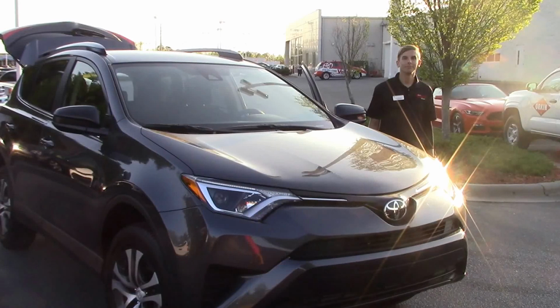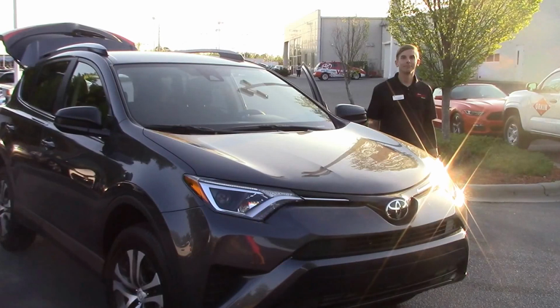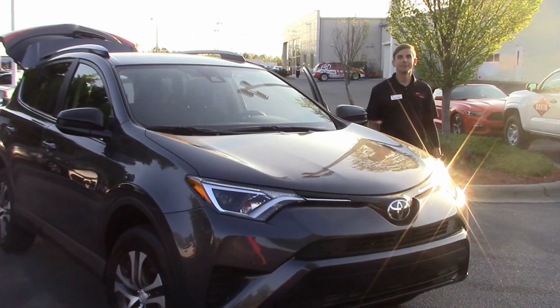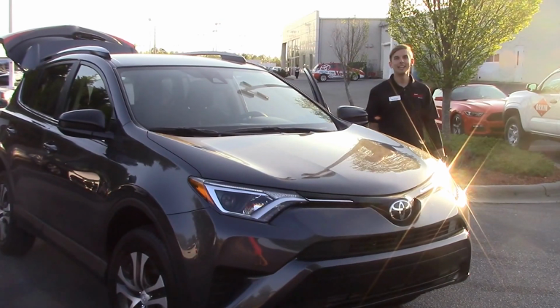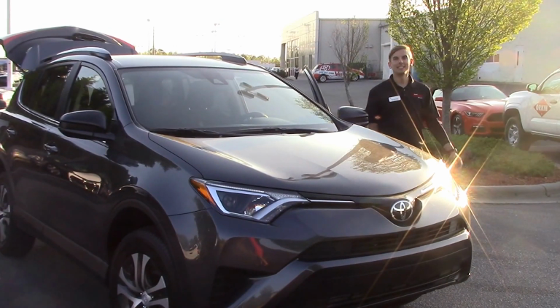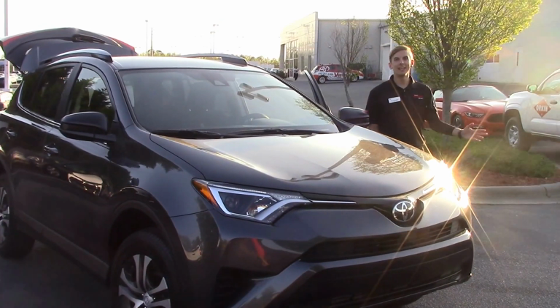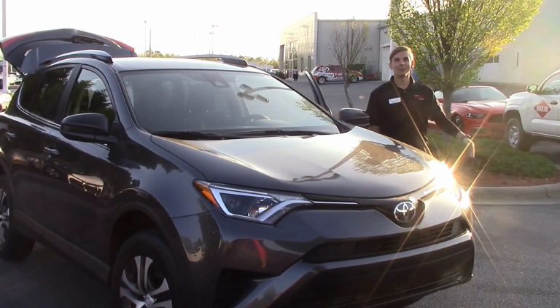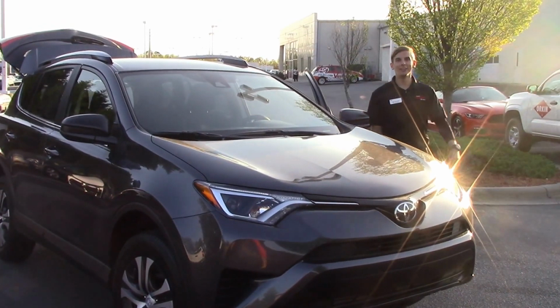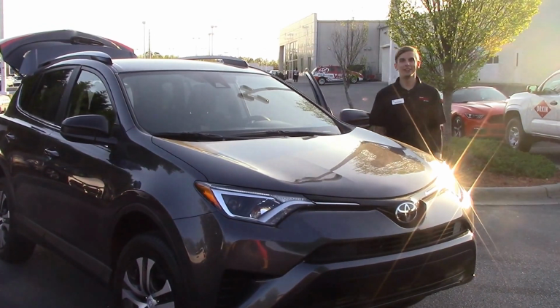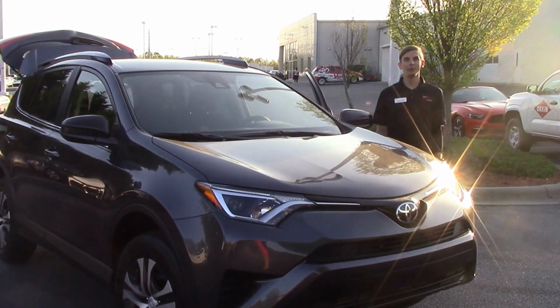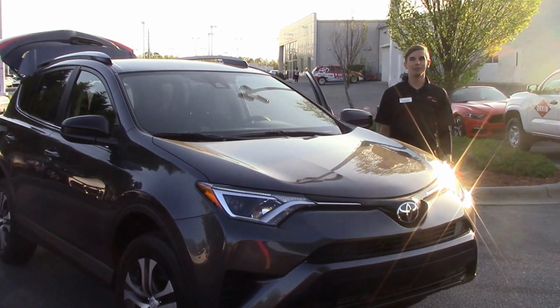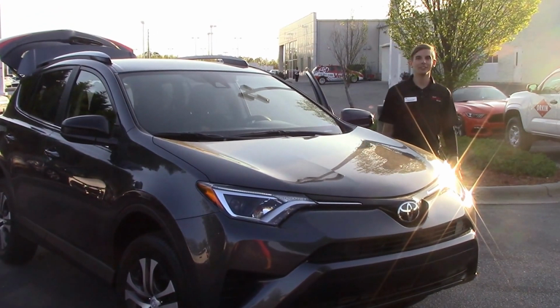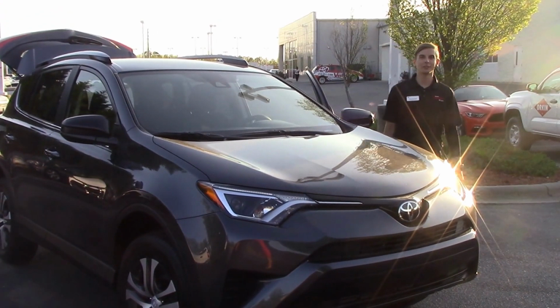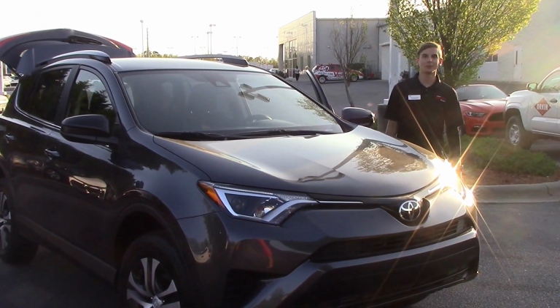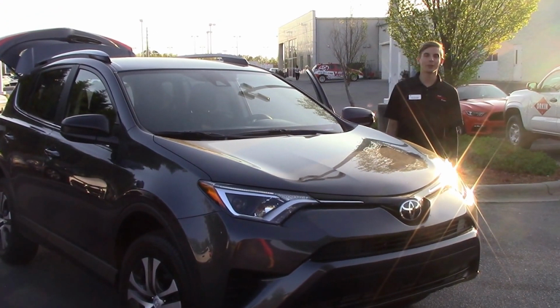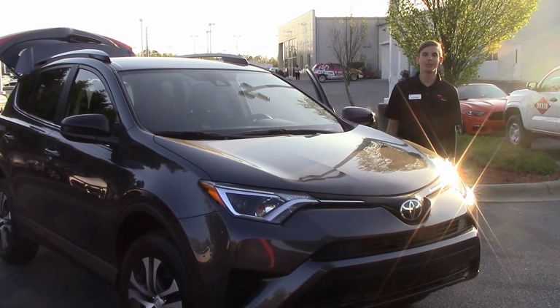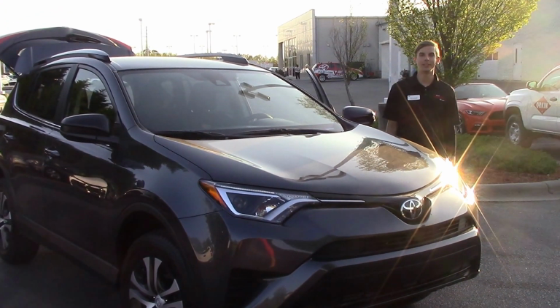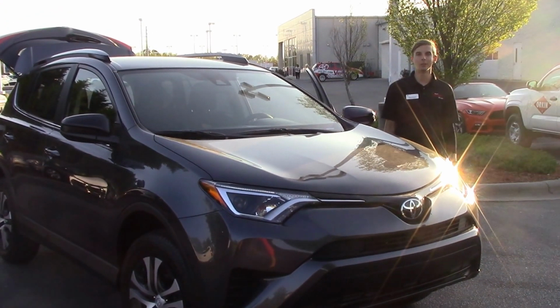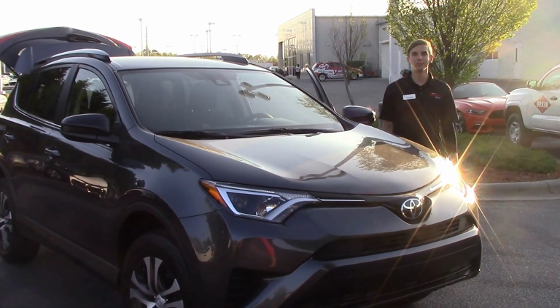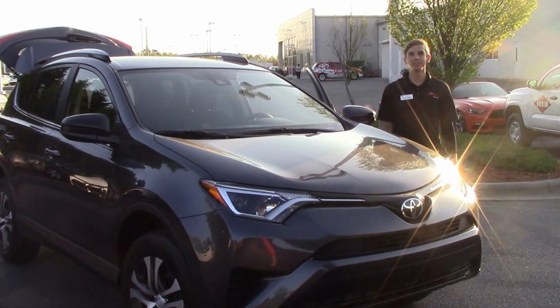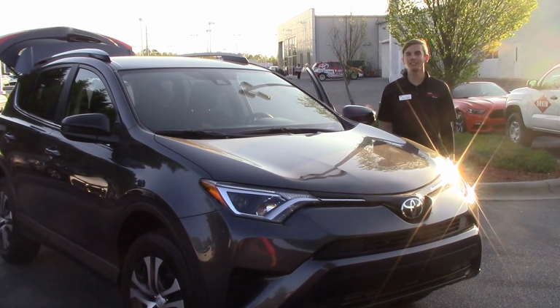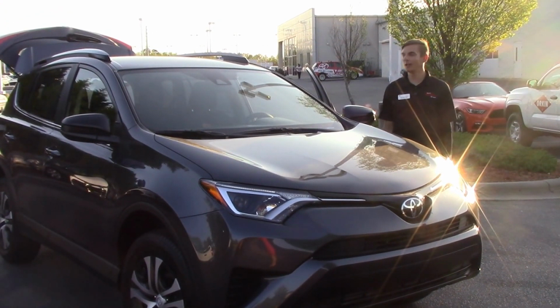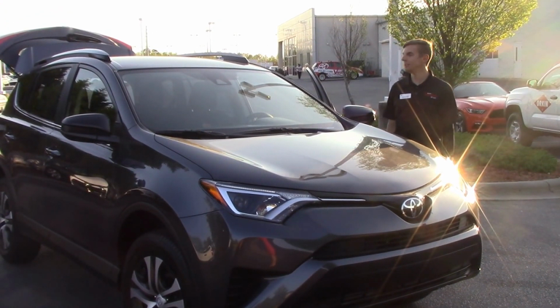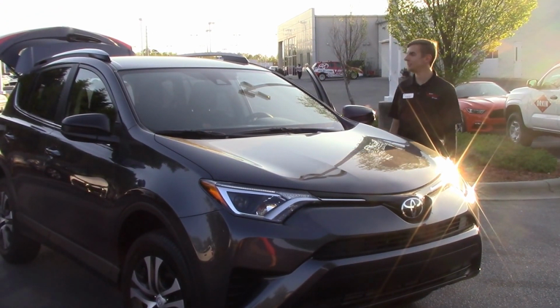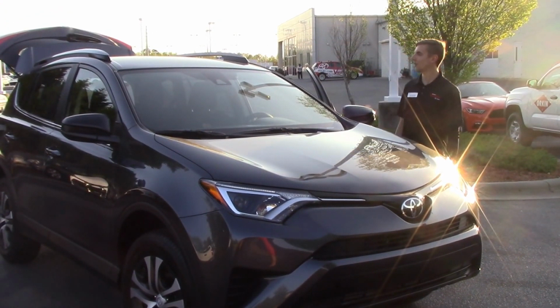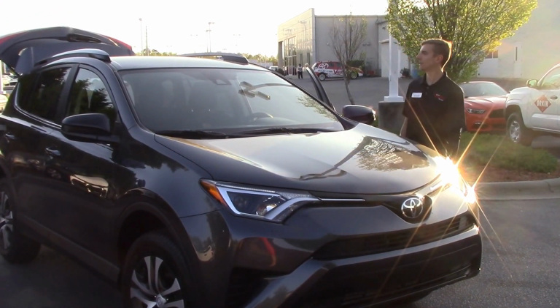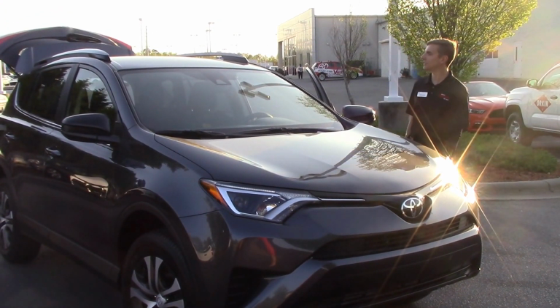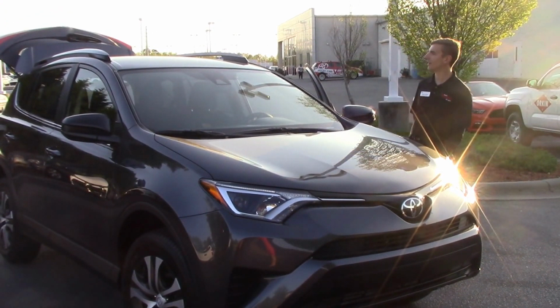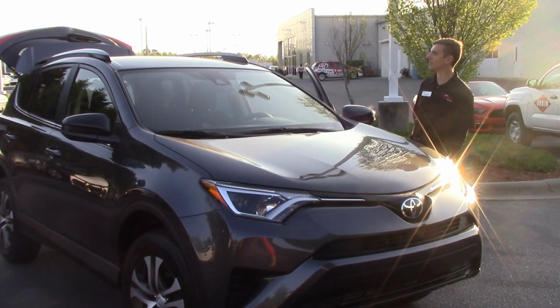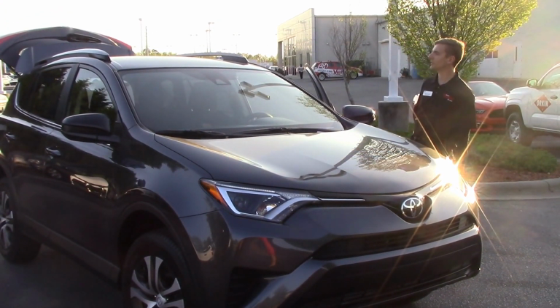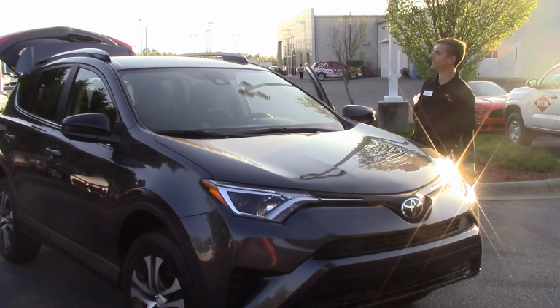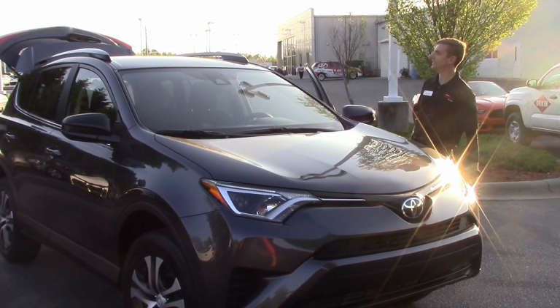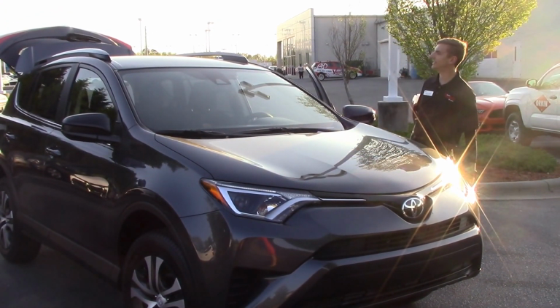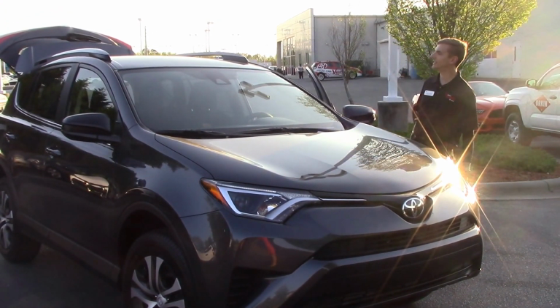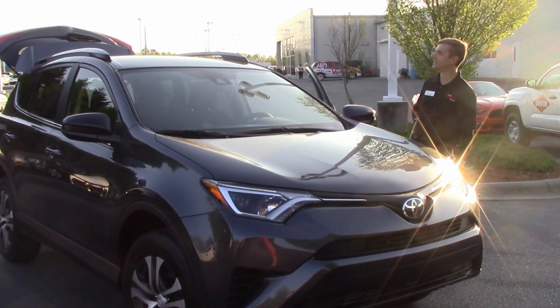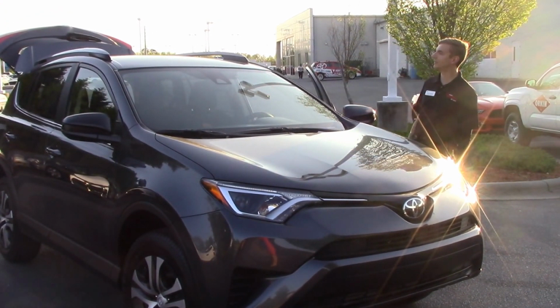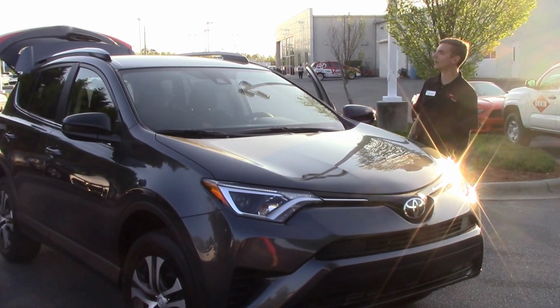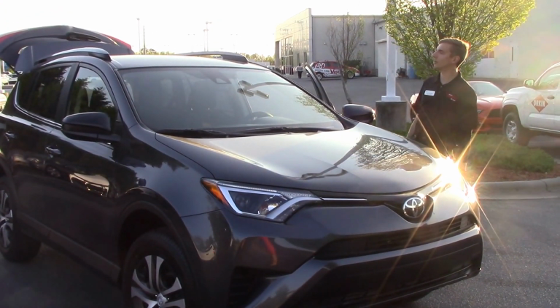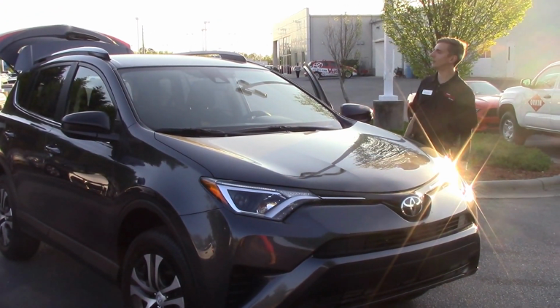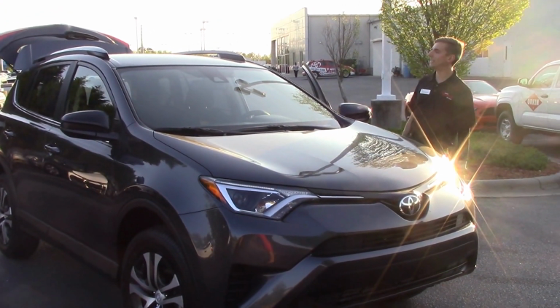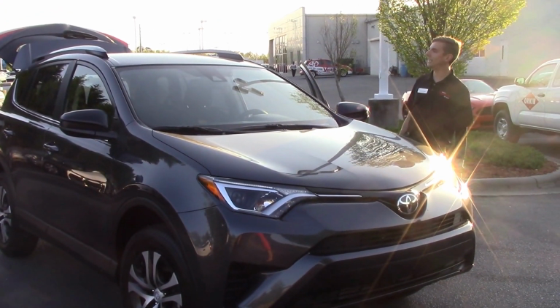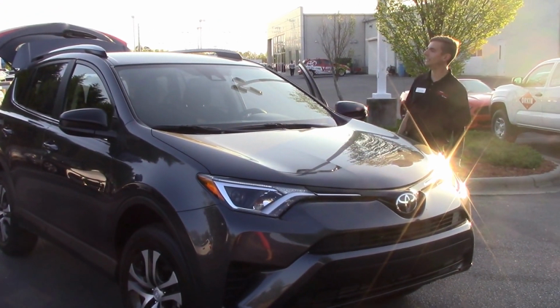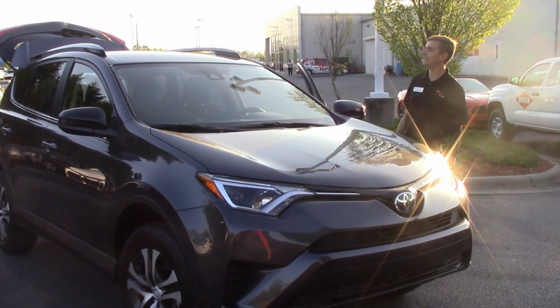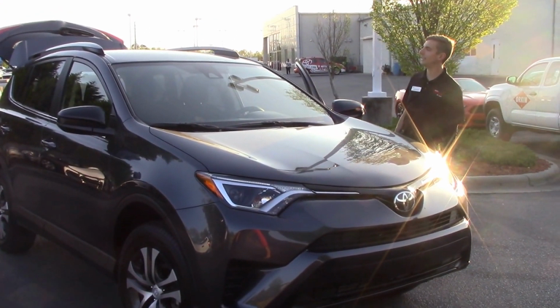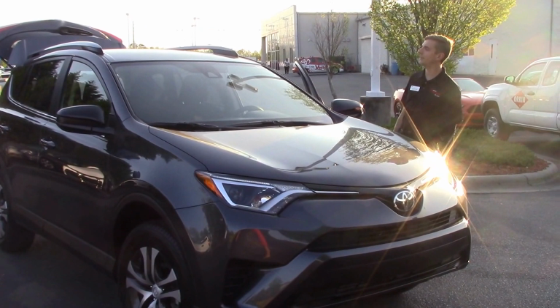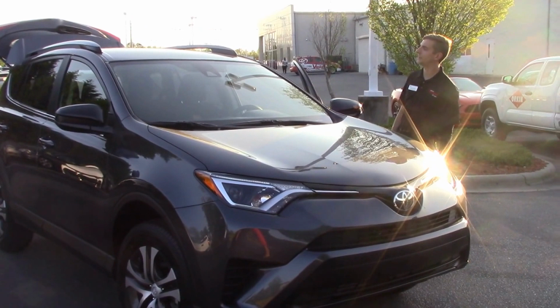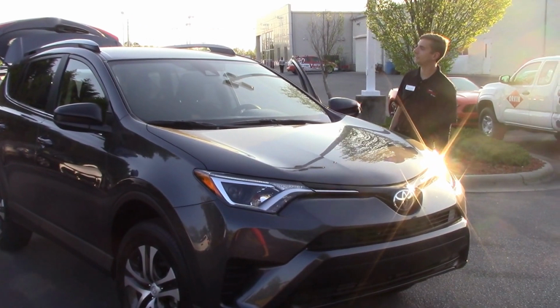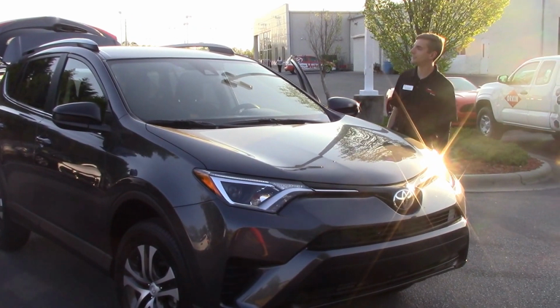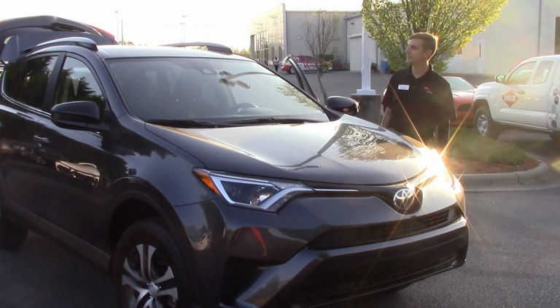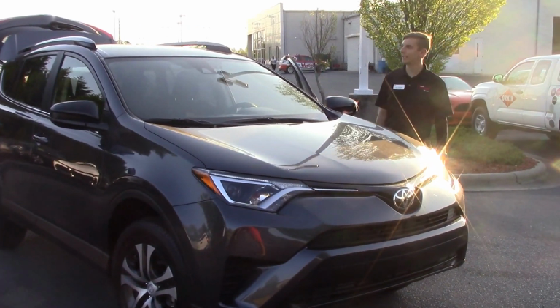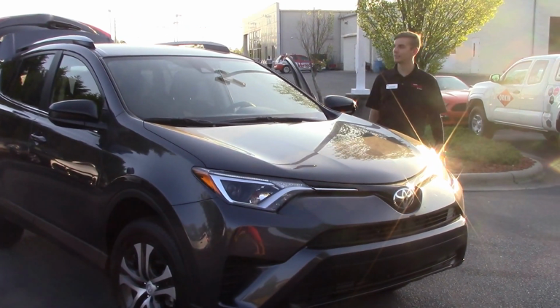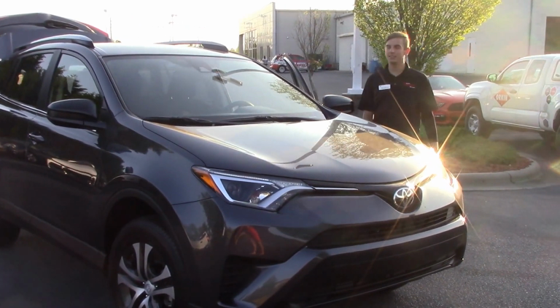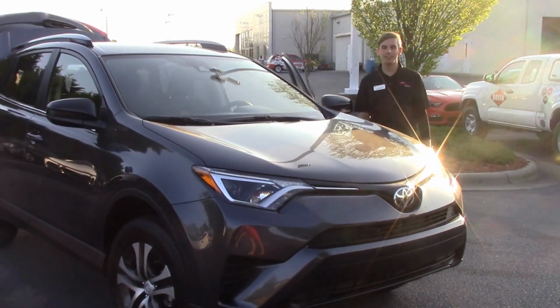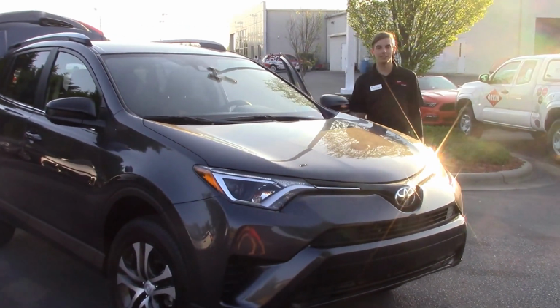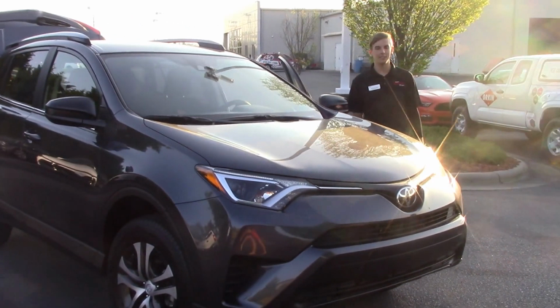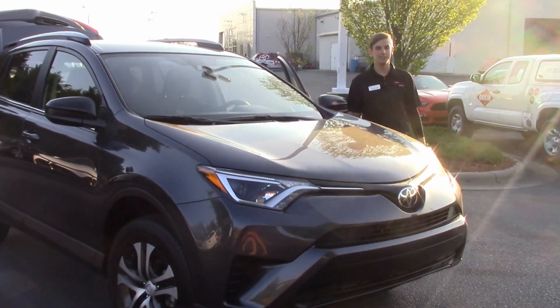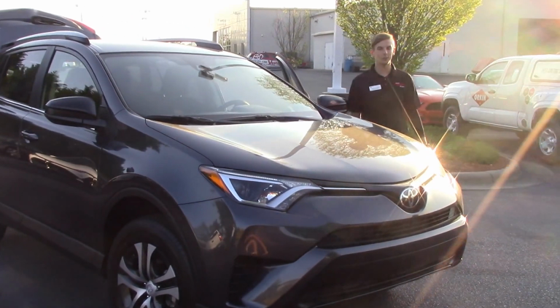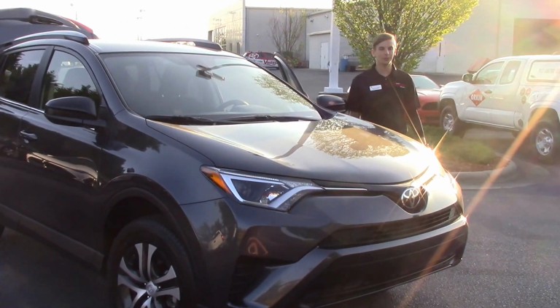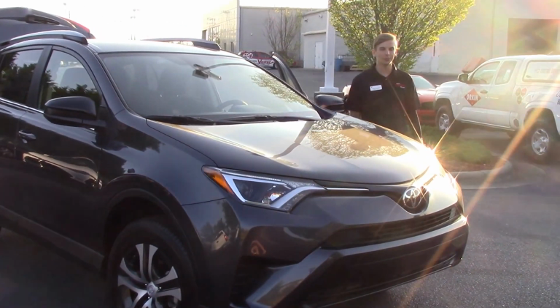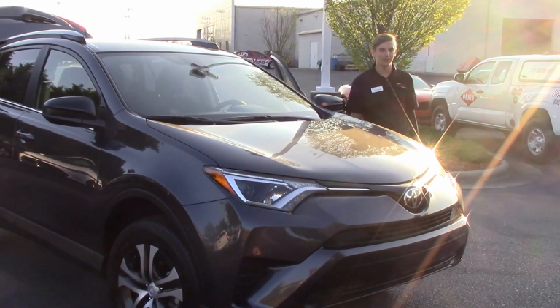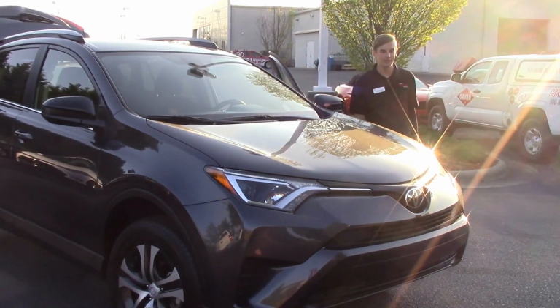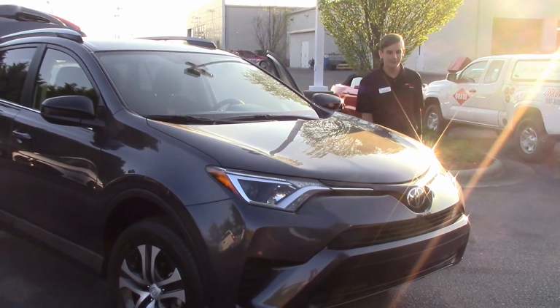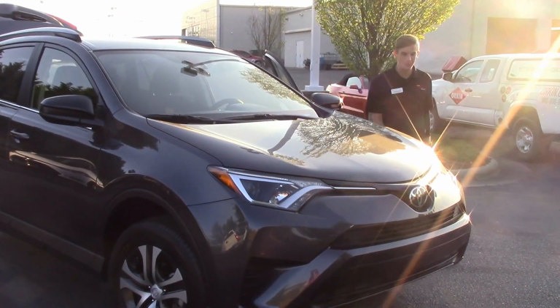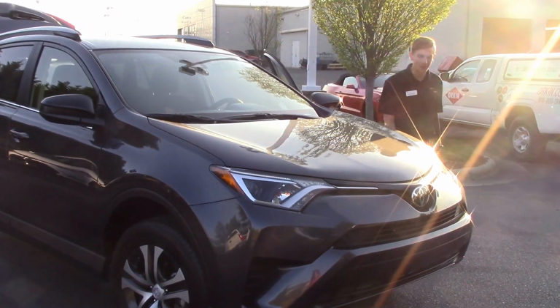Hey, Tyler here at Hubert Vester Toyota in Wilson. Today I'll be talking about stock number TN0188, which is a 2017 Toyota RAV4.